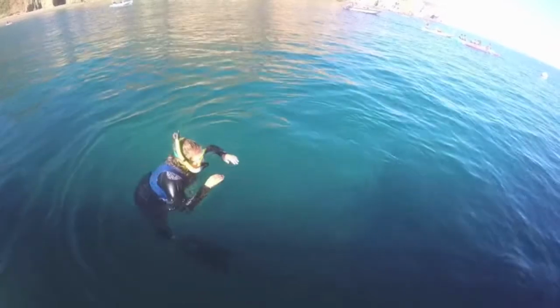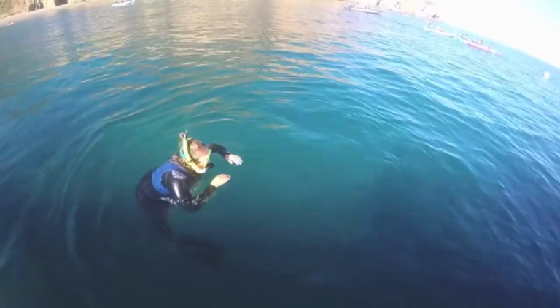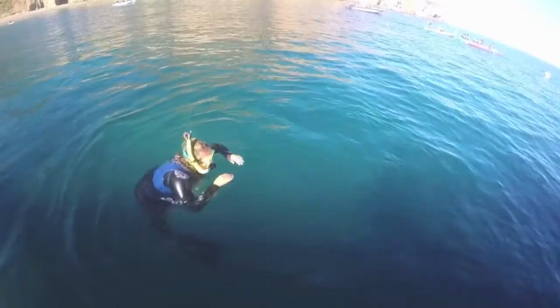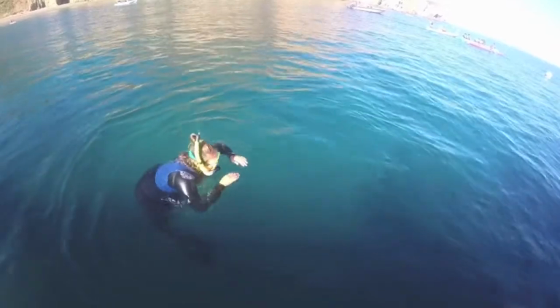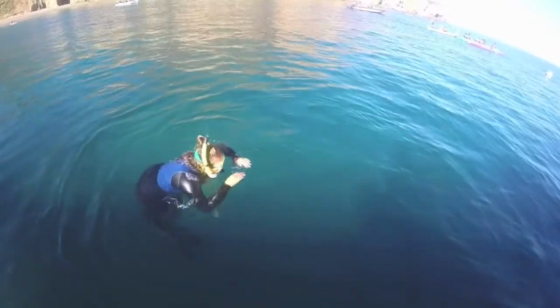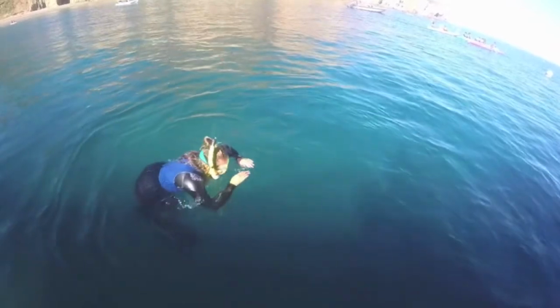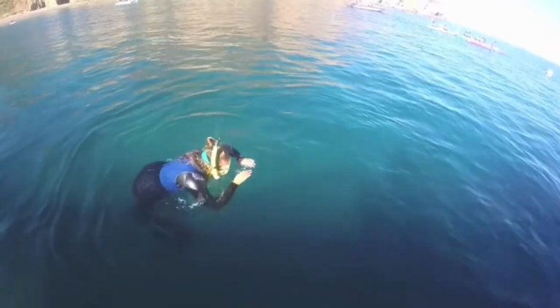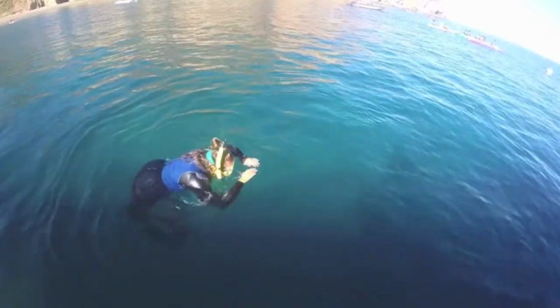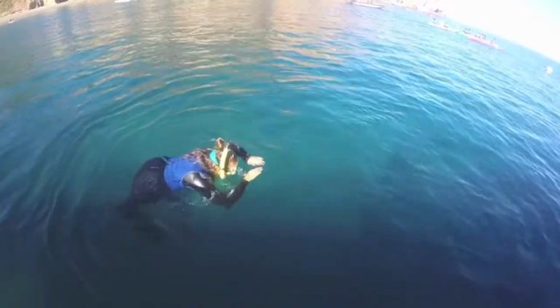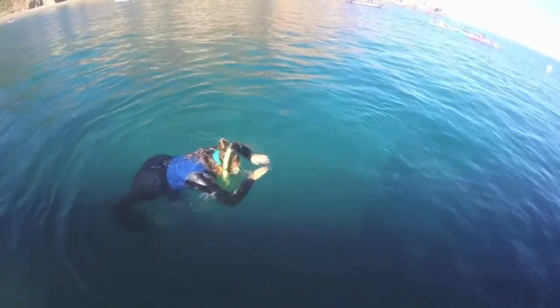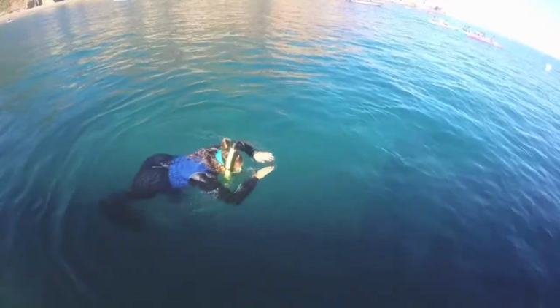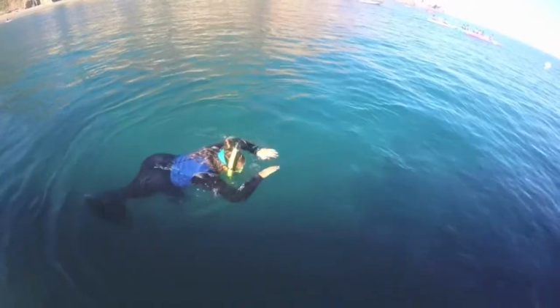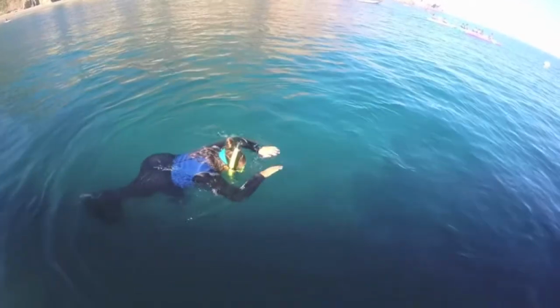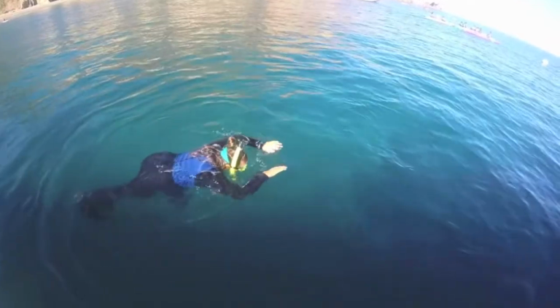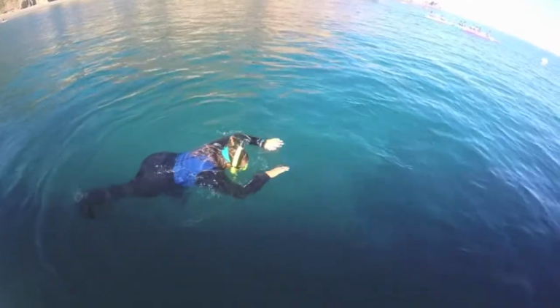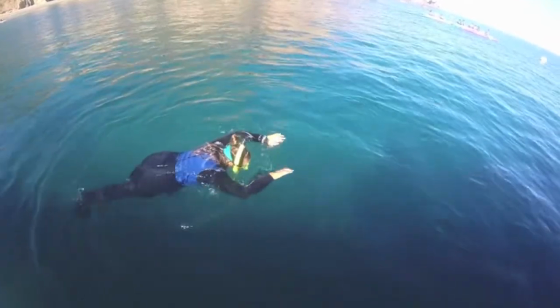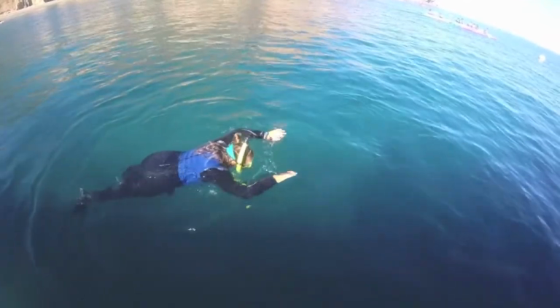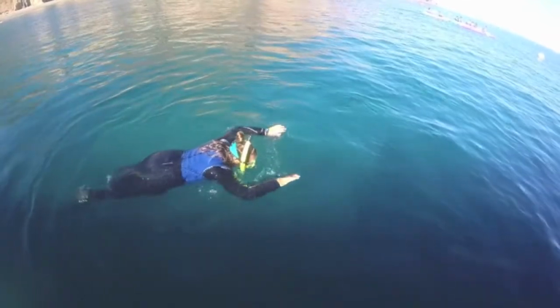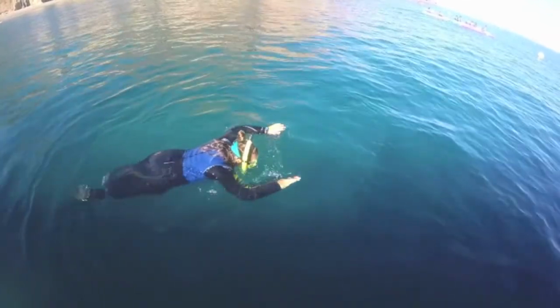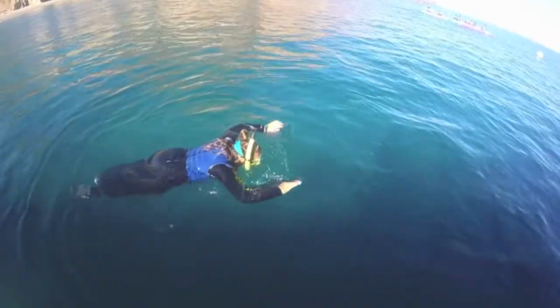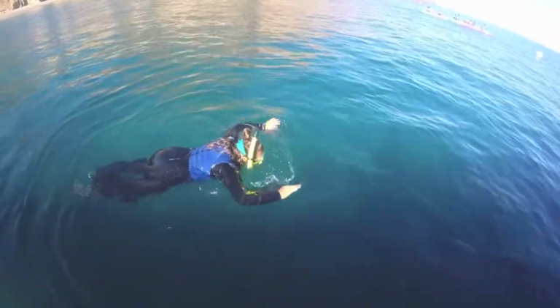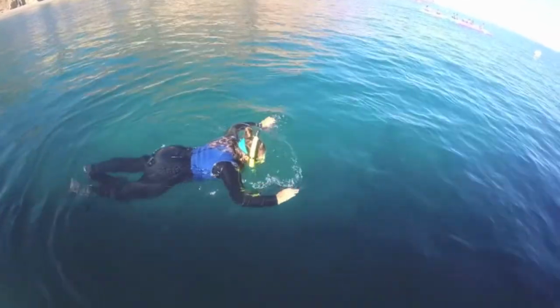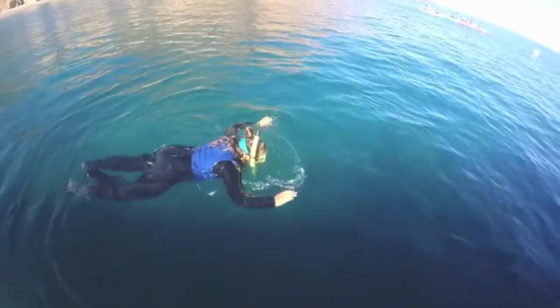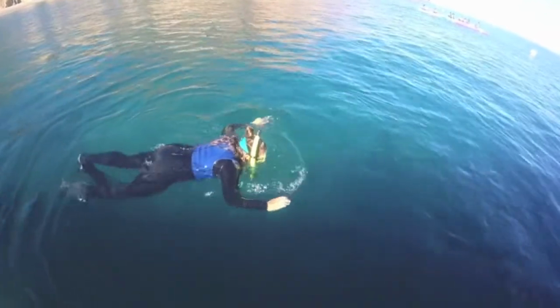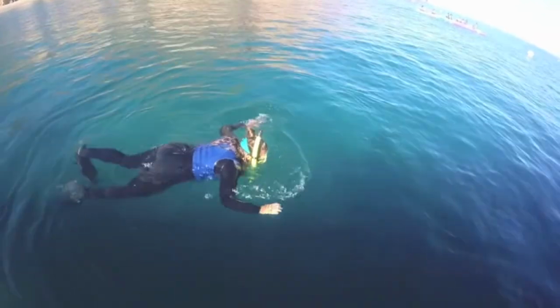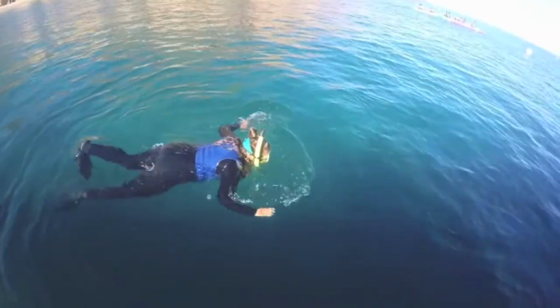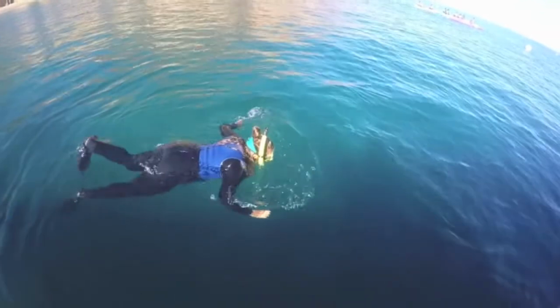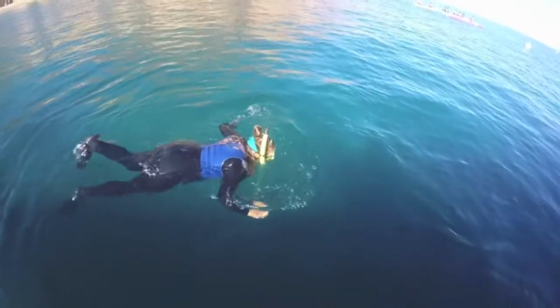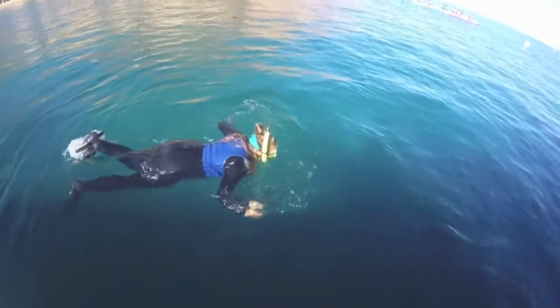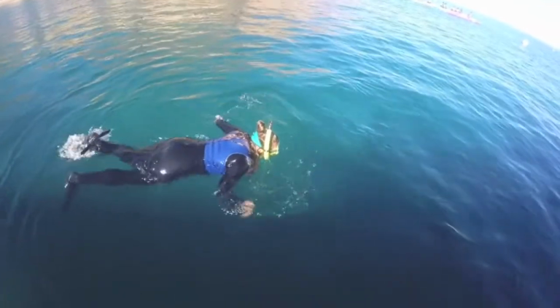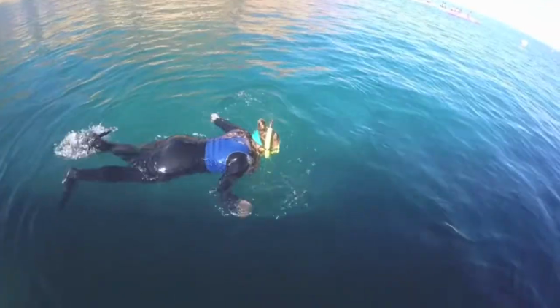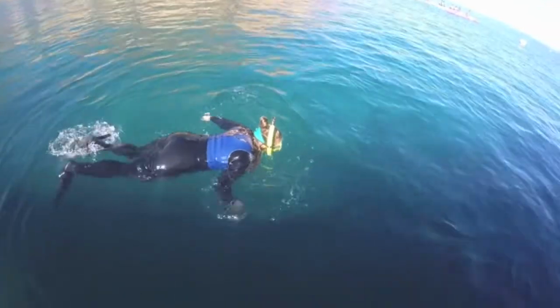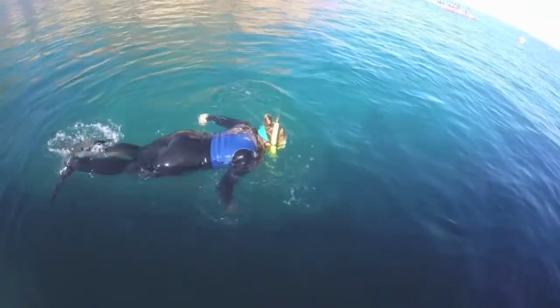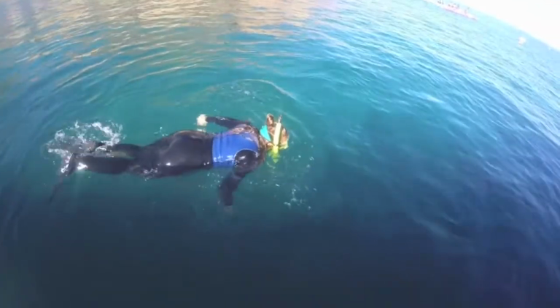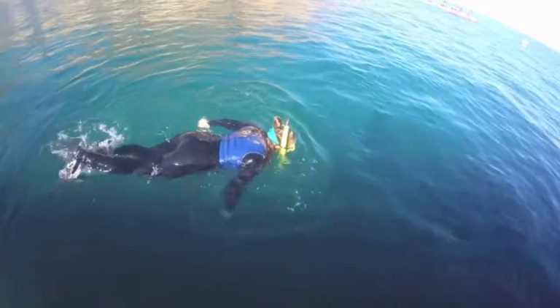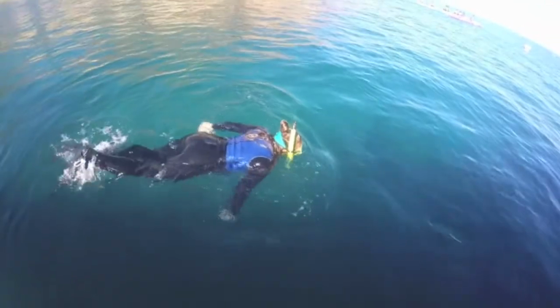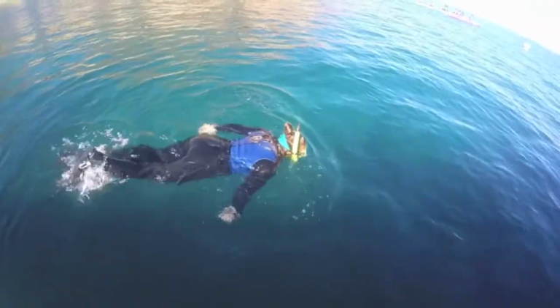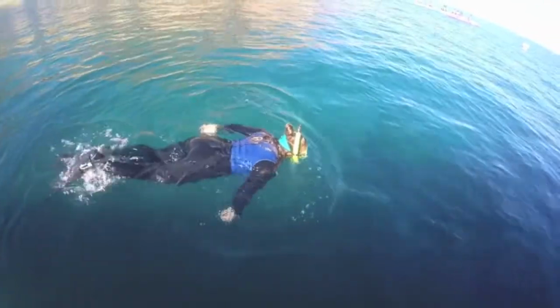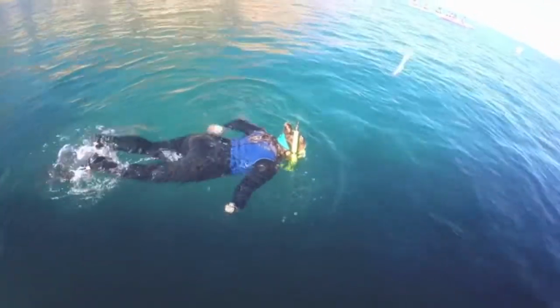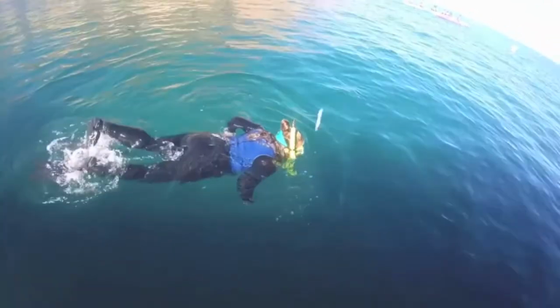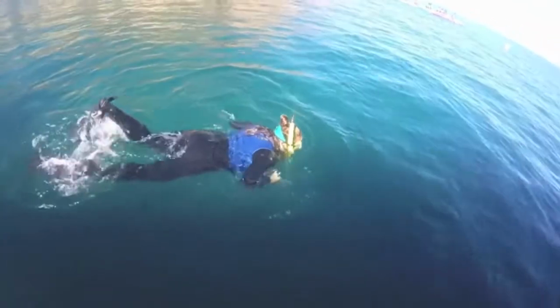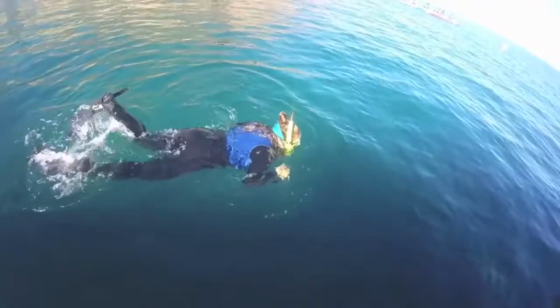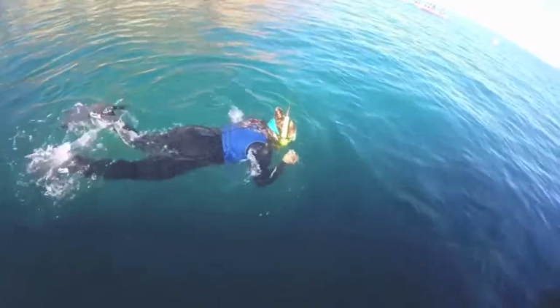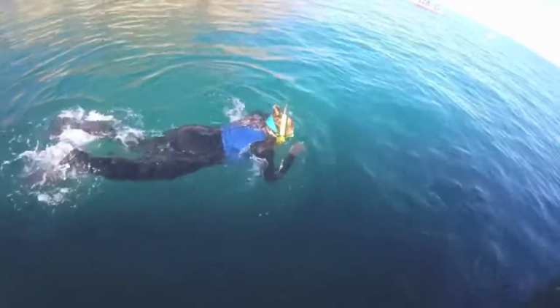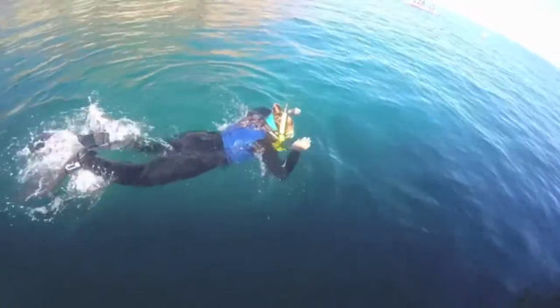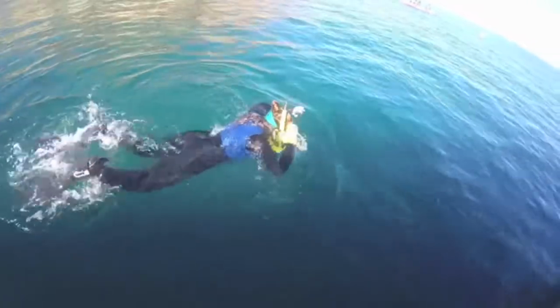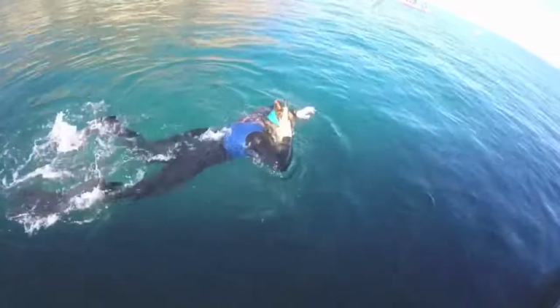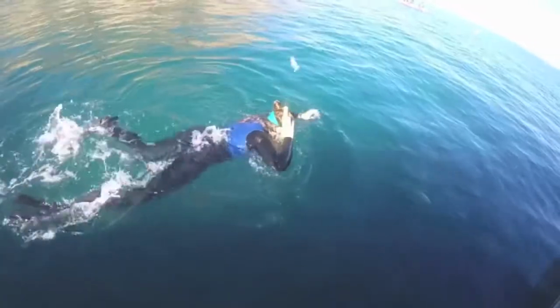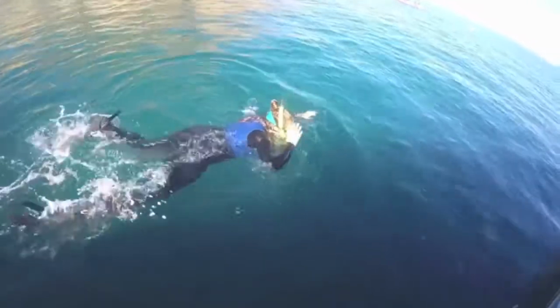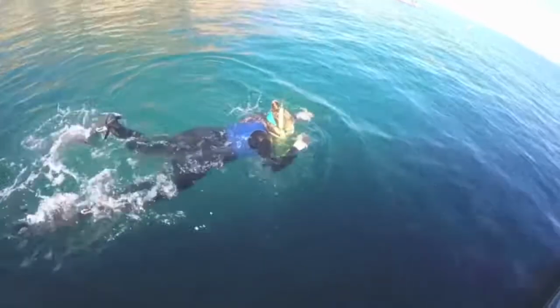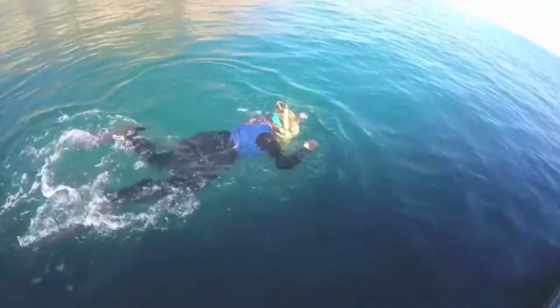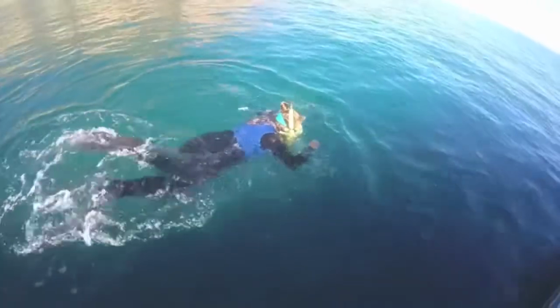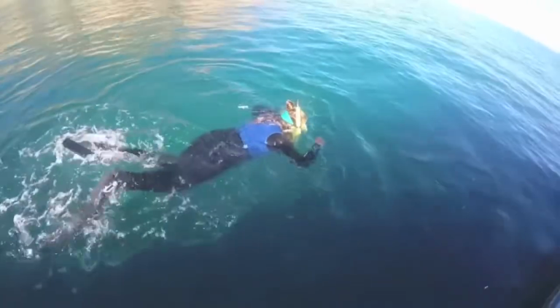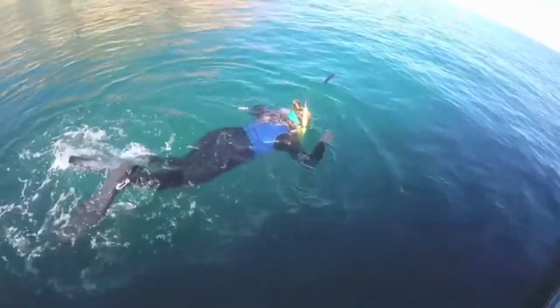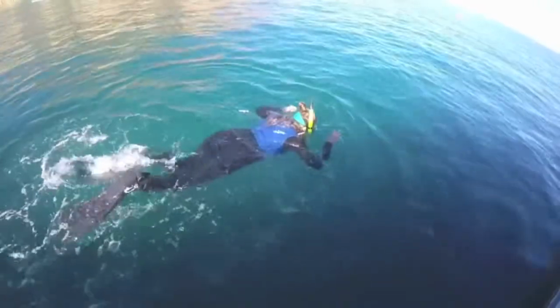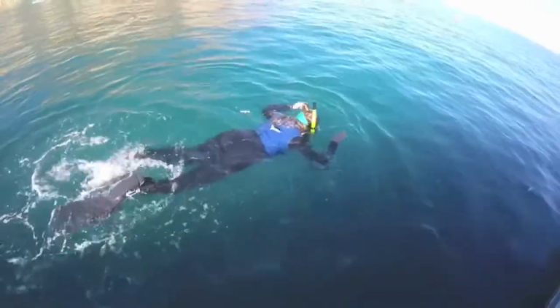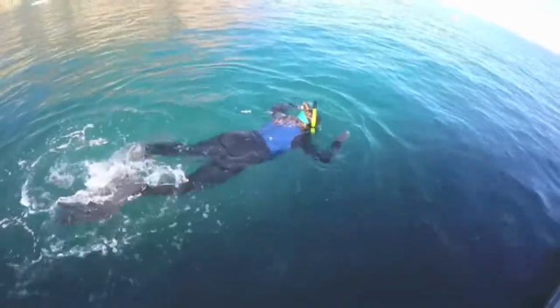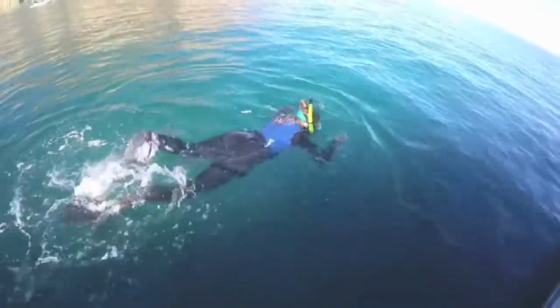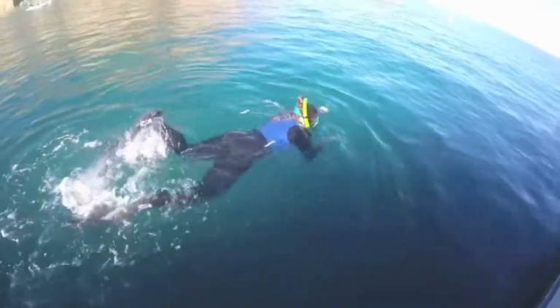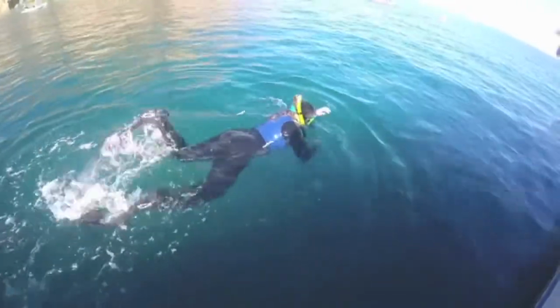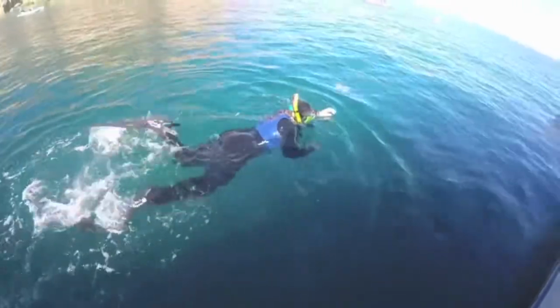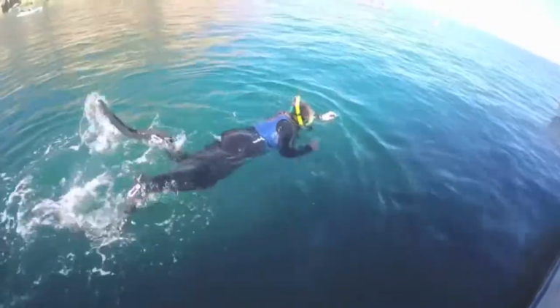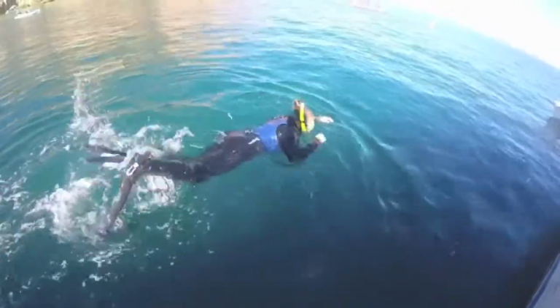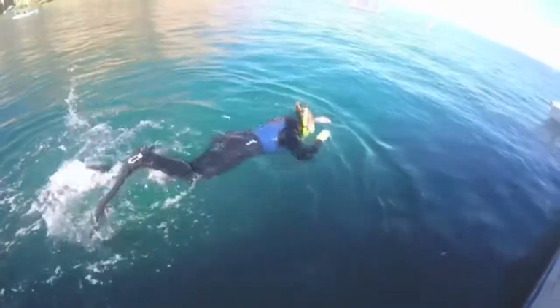Imagine you're on a snorkel, looking down at all of the fish below and enjoying the view, when suddenly — wow — you're being pelted with Topsmelt!